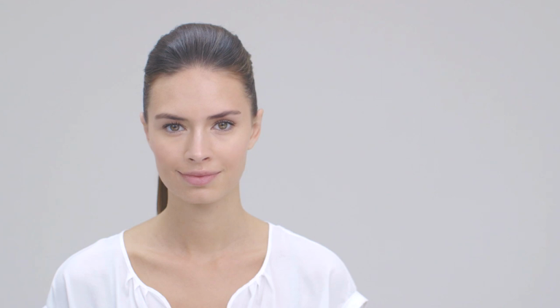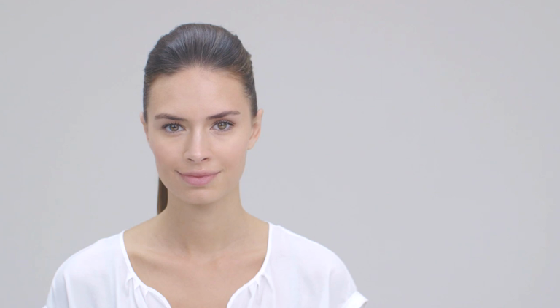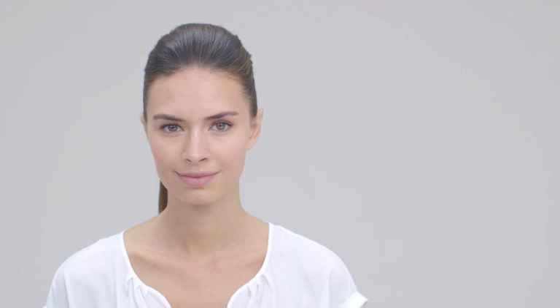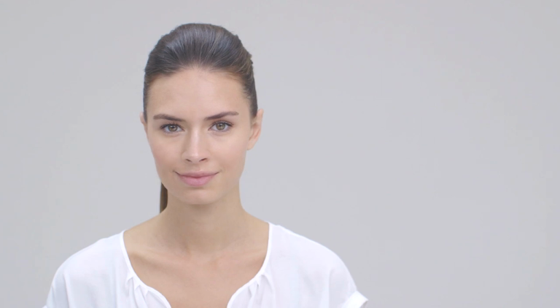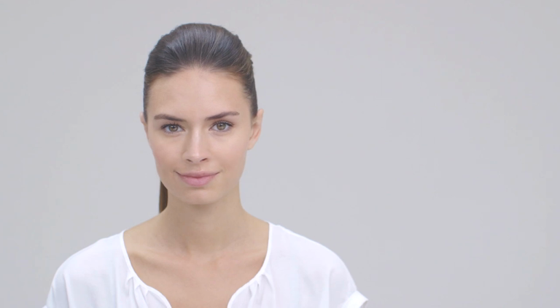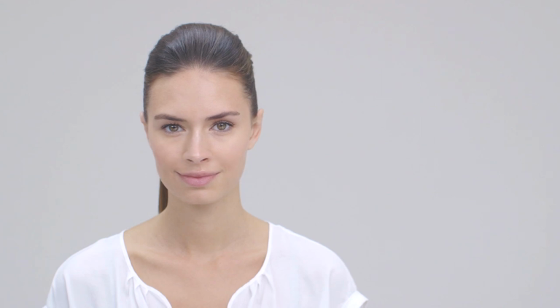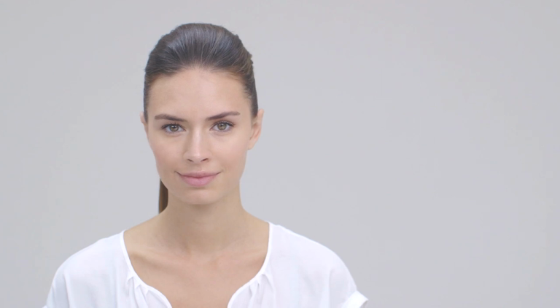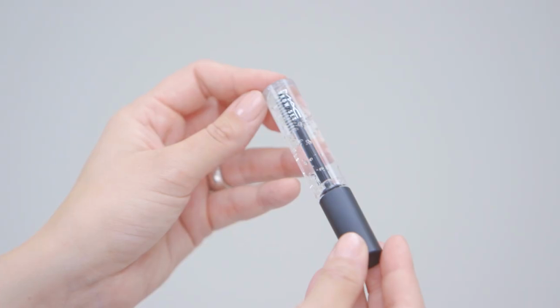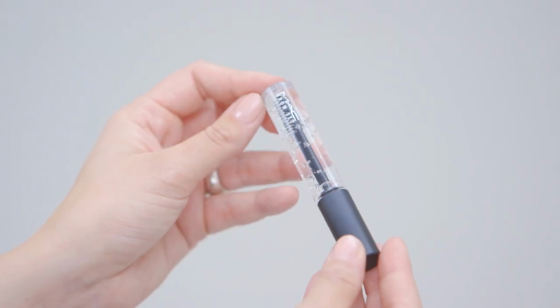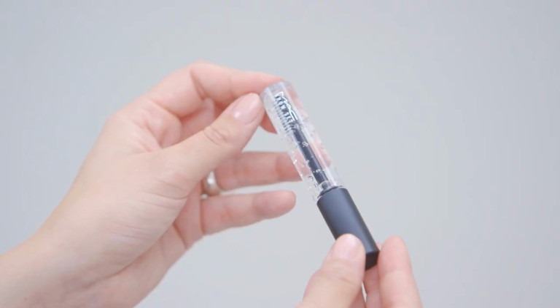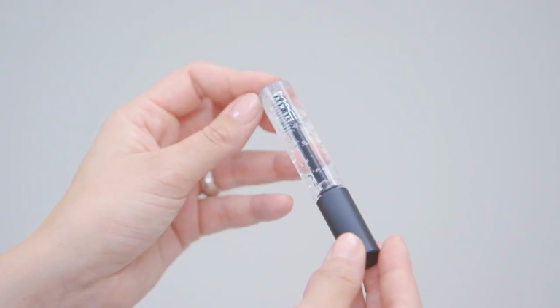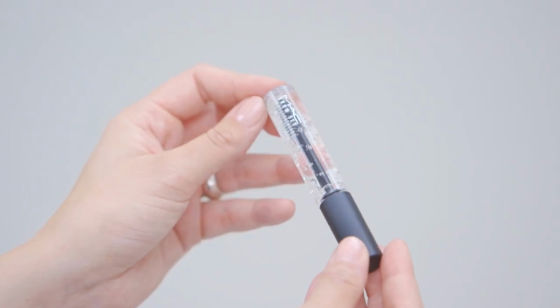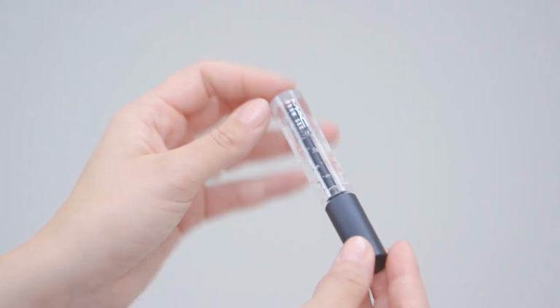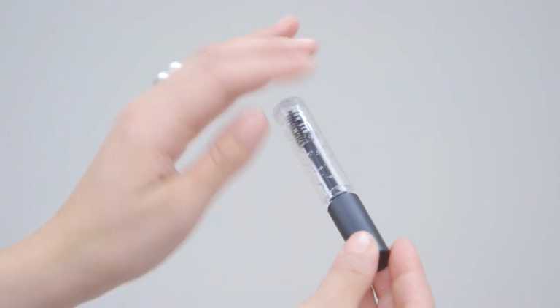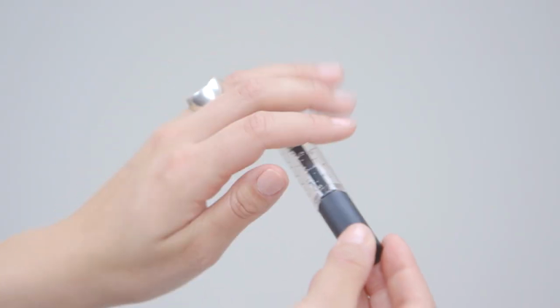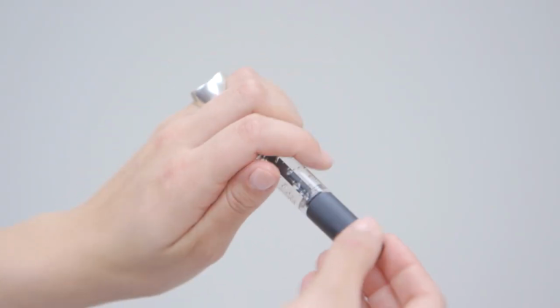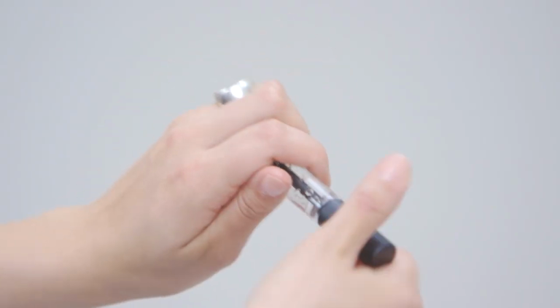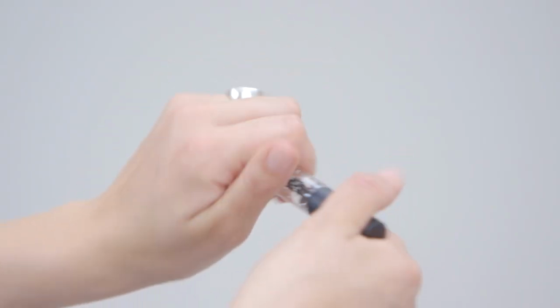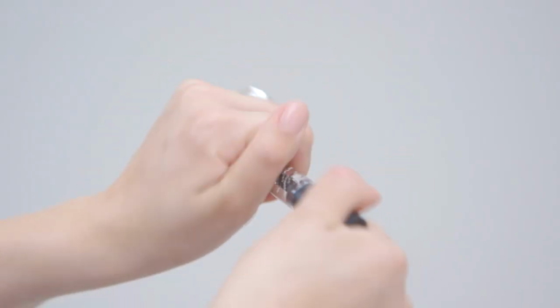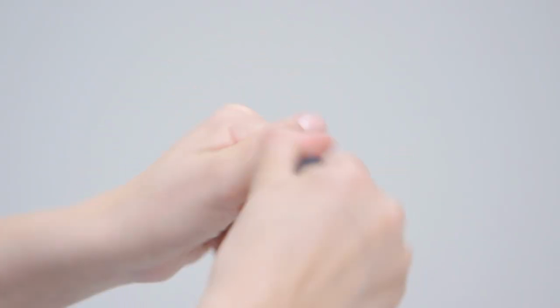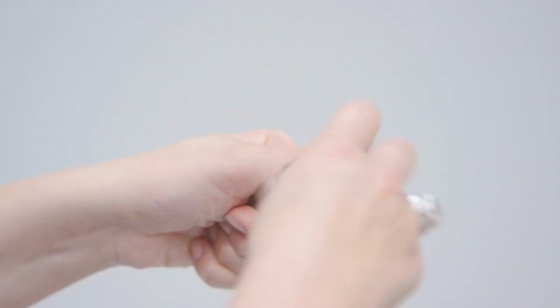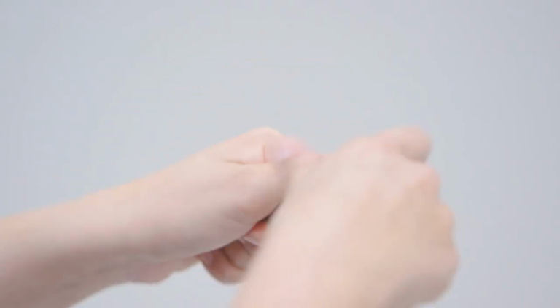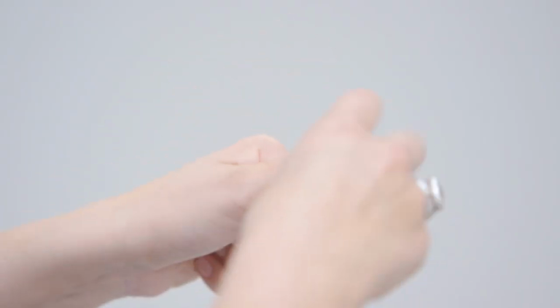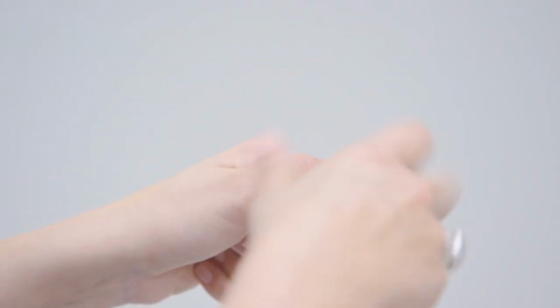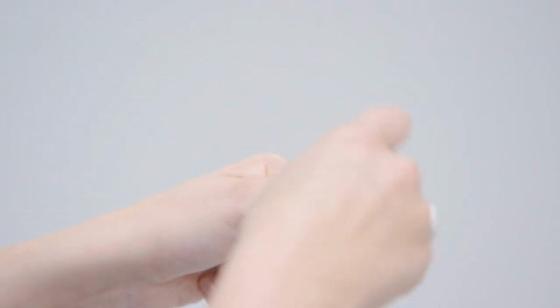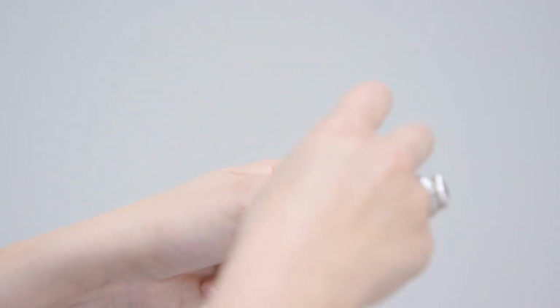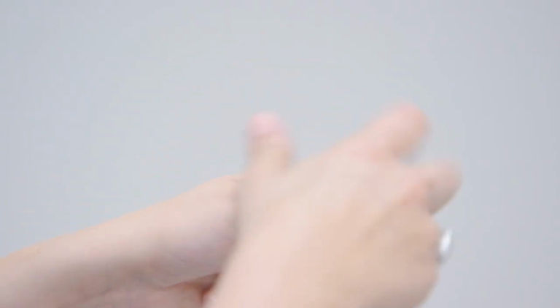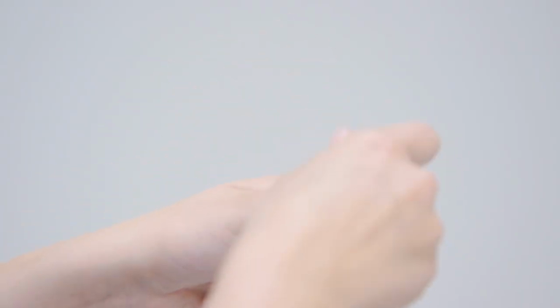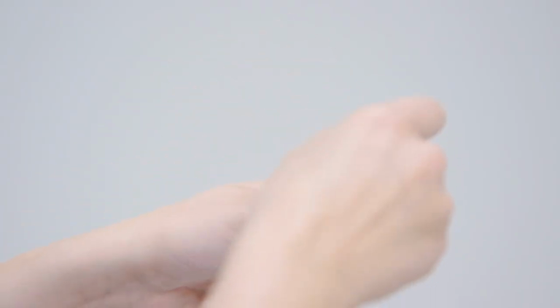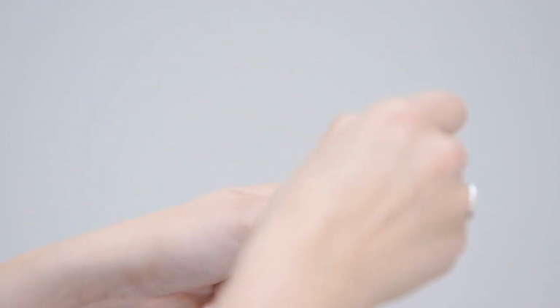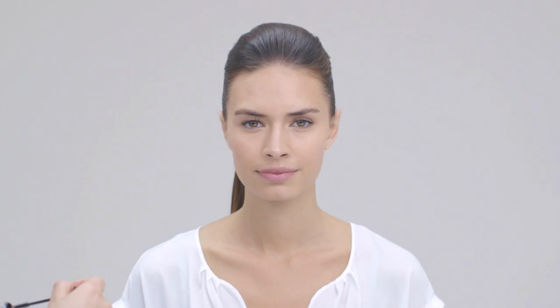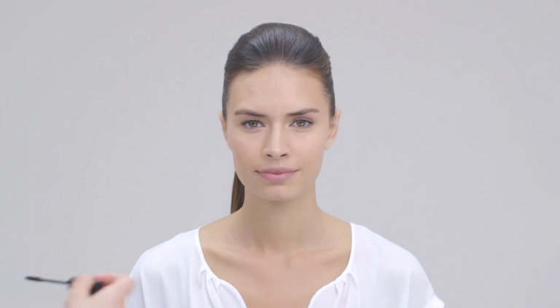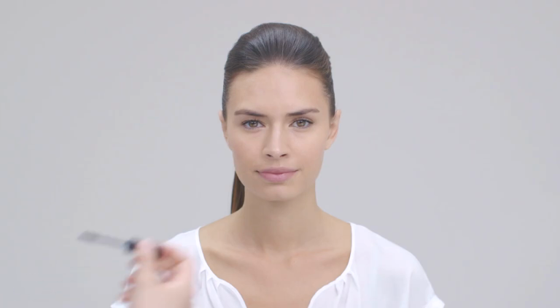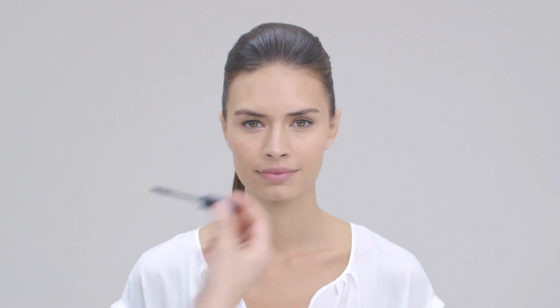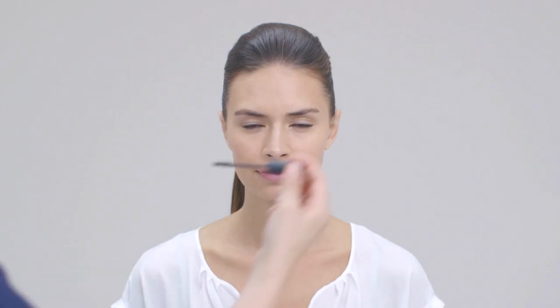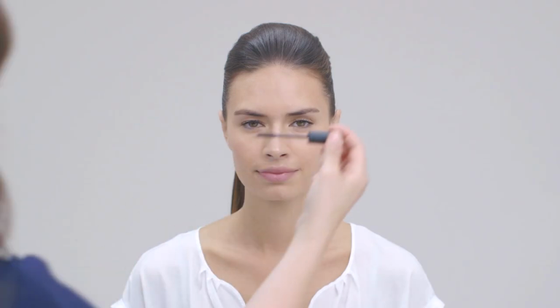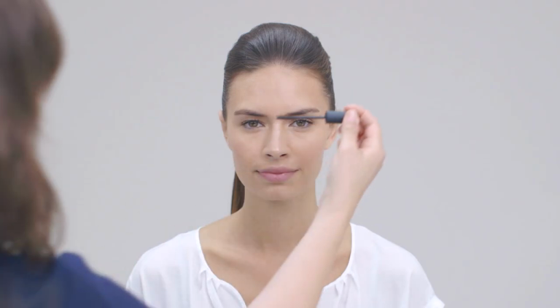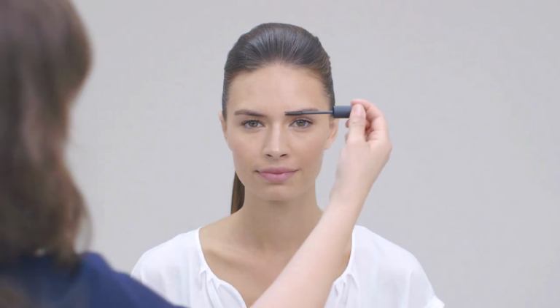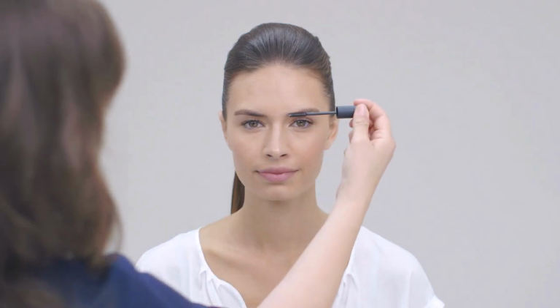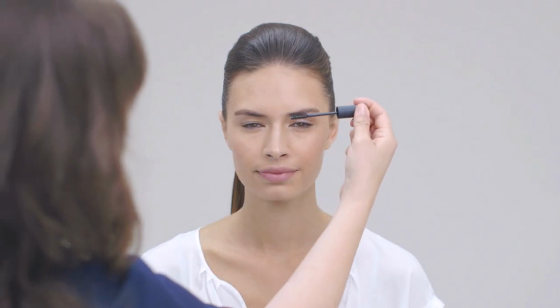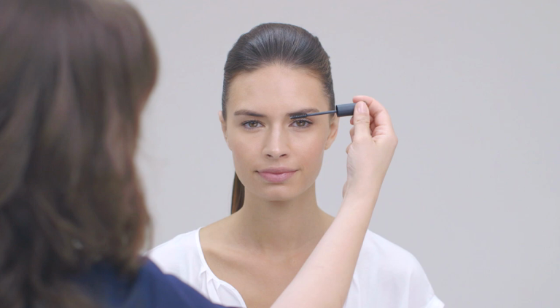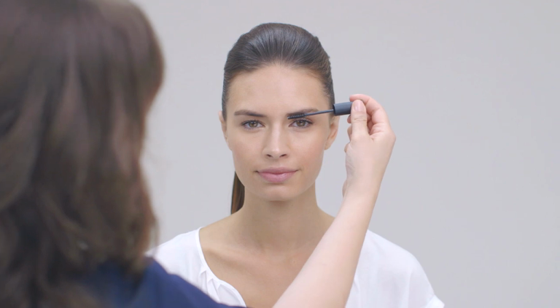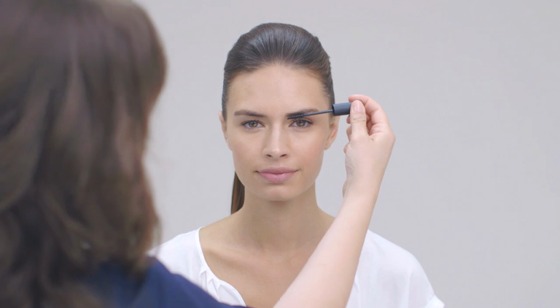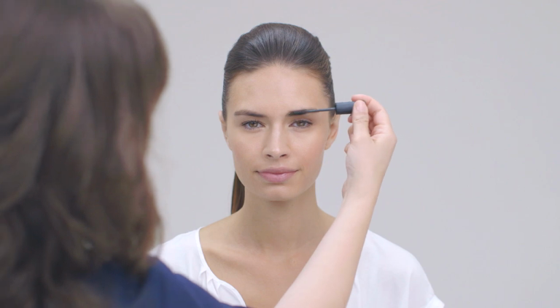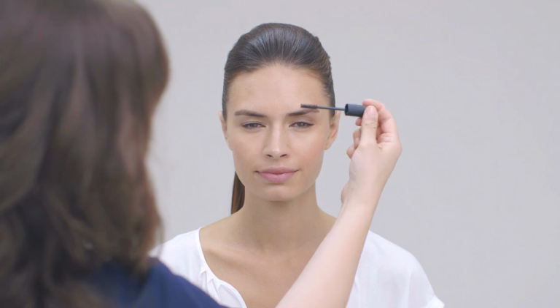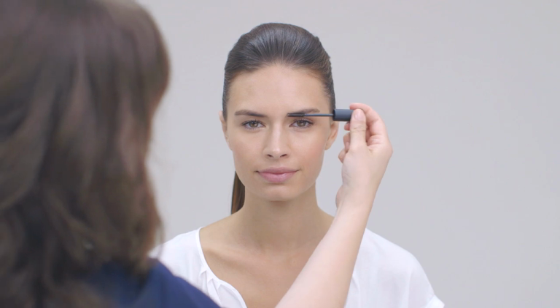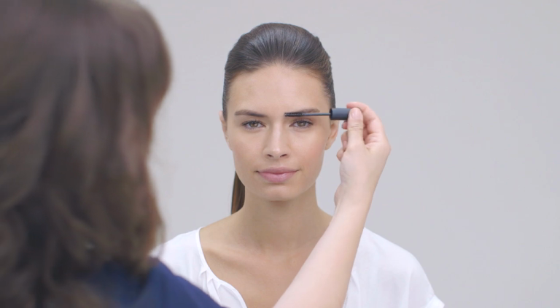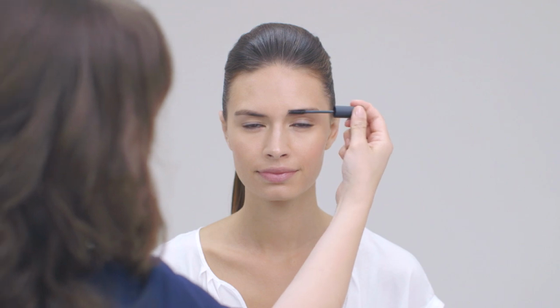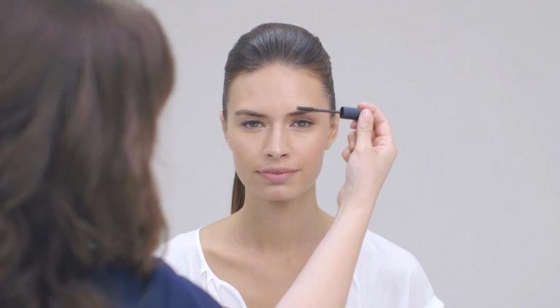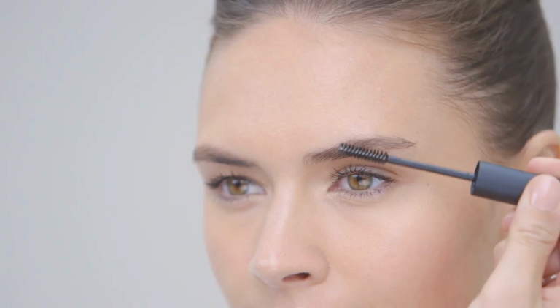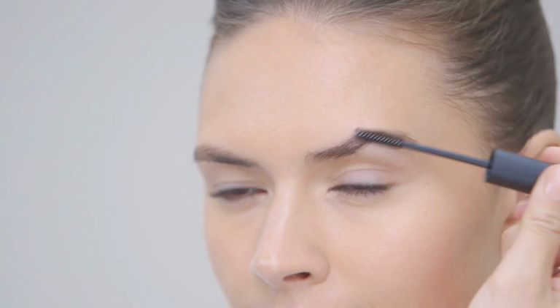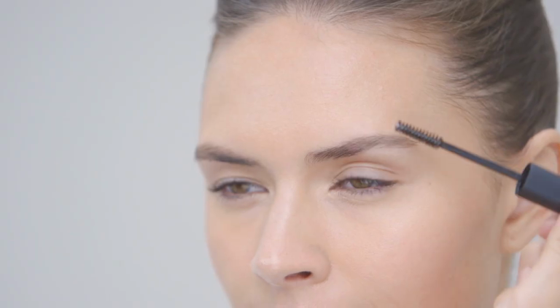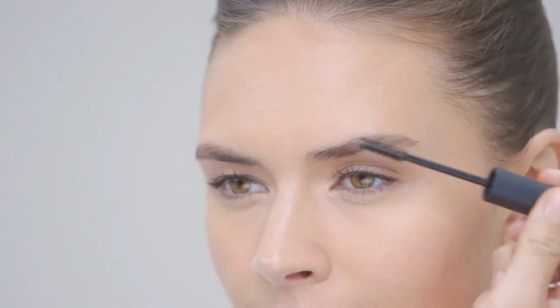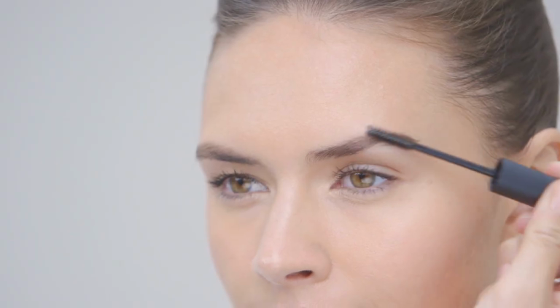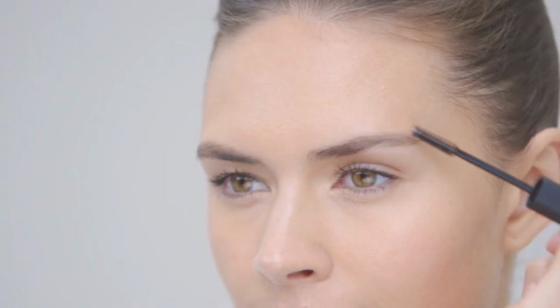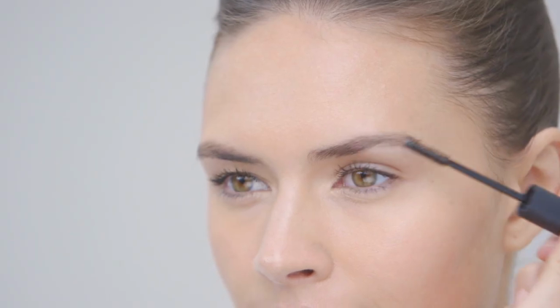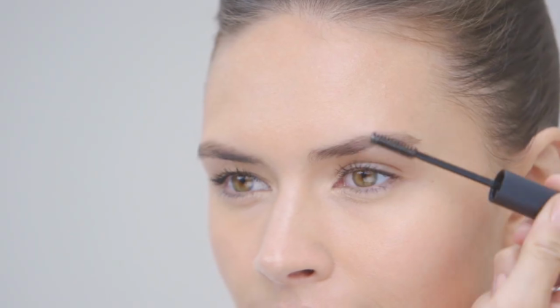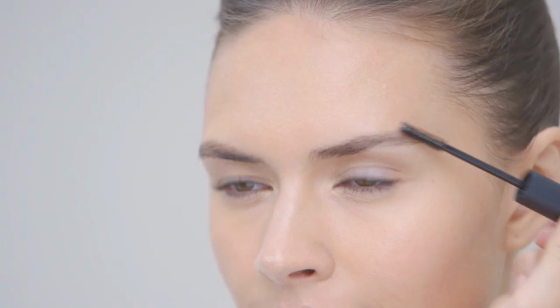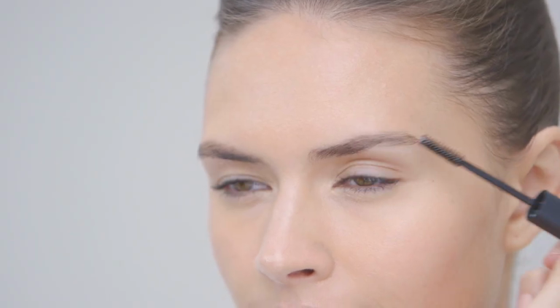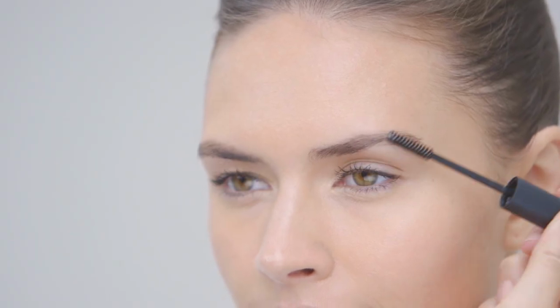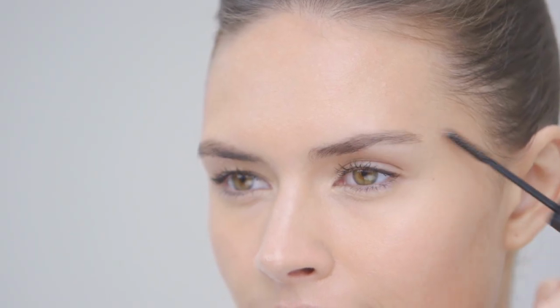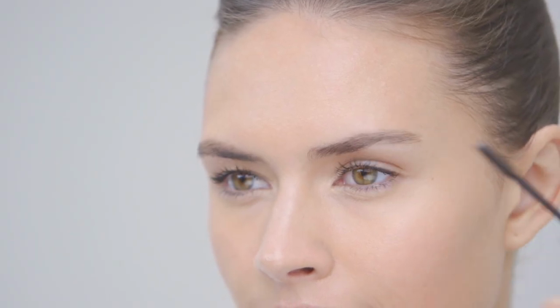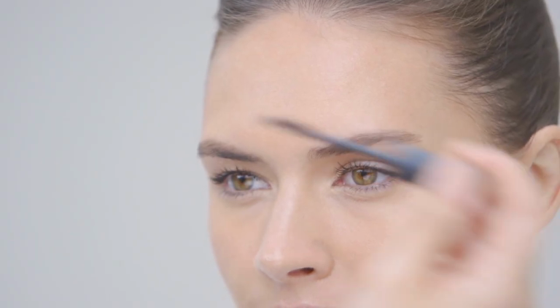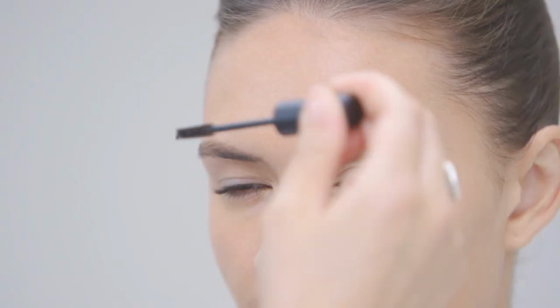To complete the eyes, we just want to frame the brows with a little bit of MAC Brow Set — a clear brow gel which will just keep them tidy and in place.